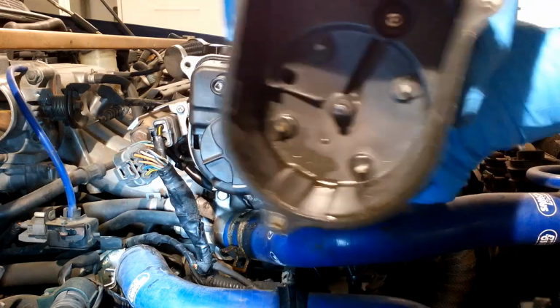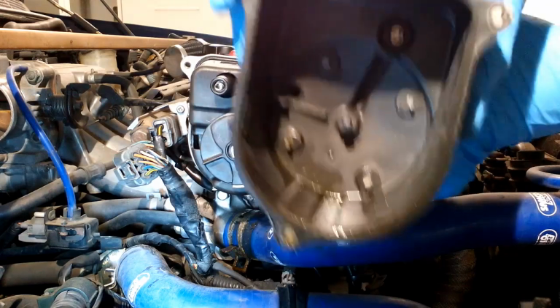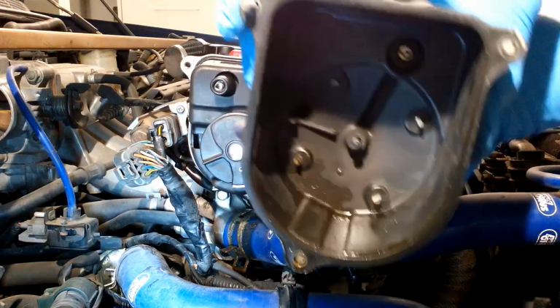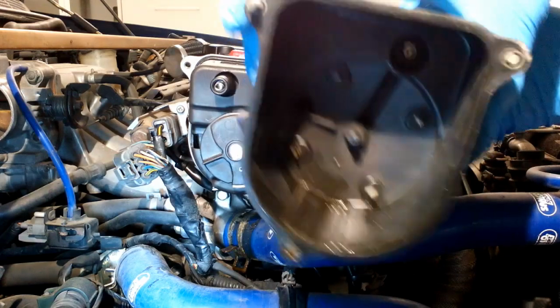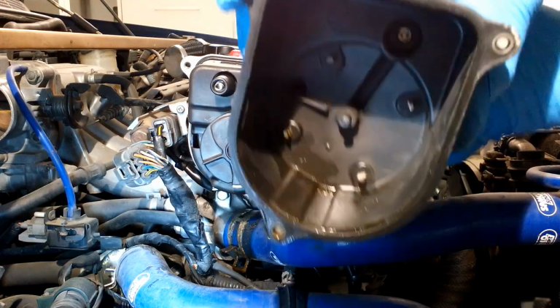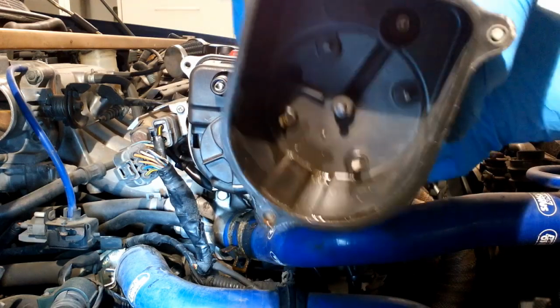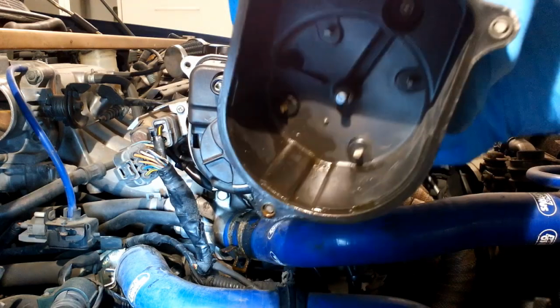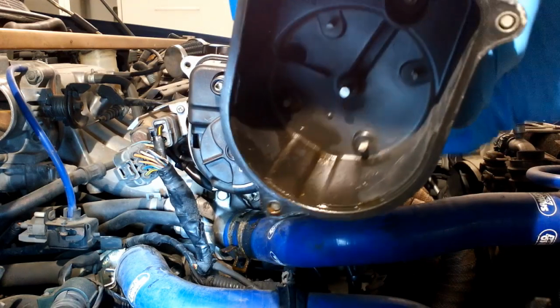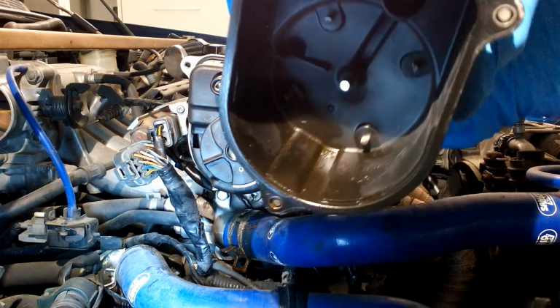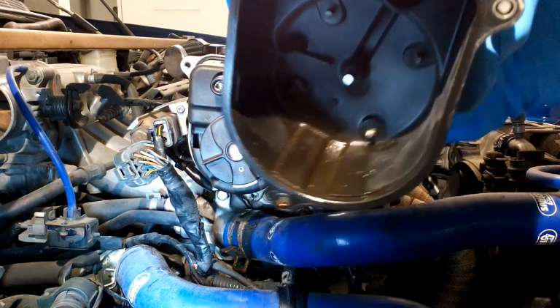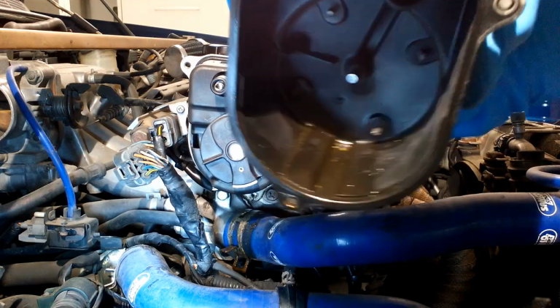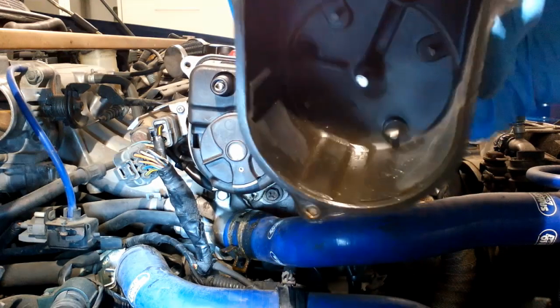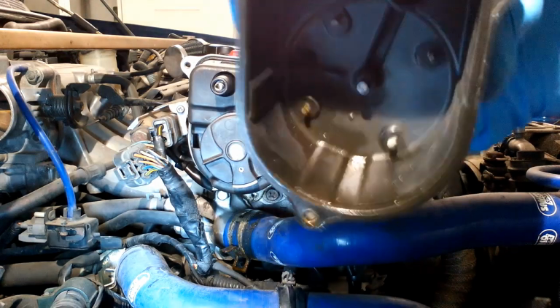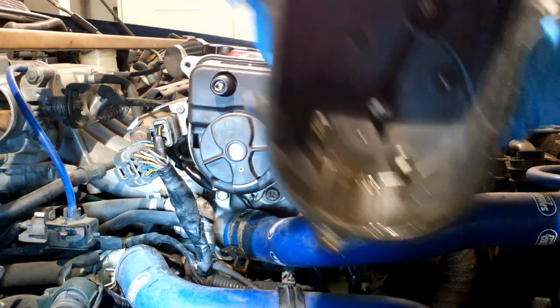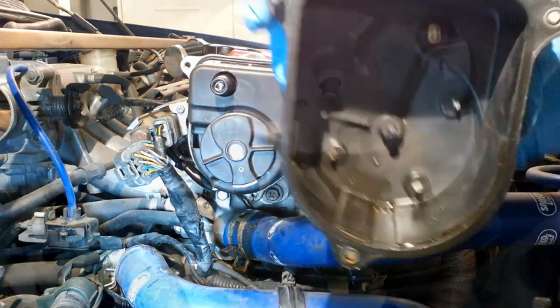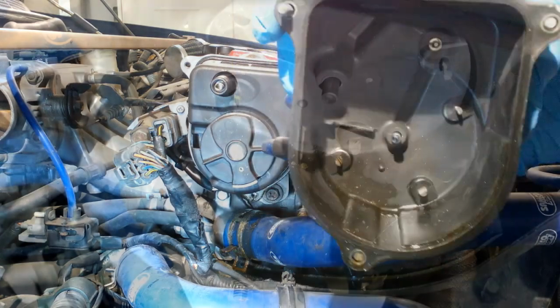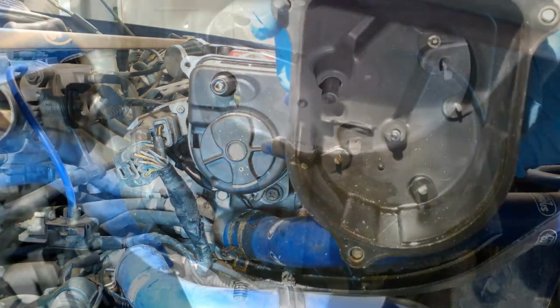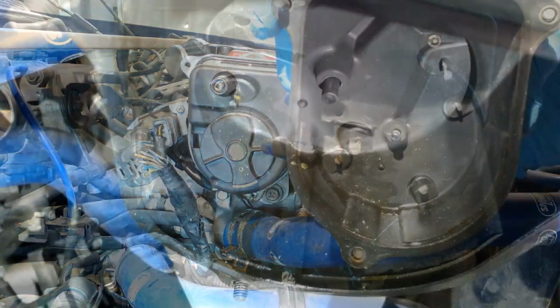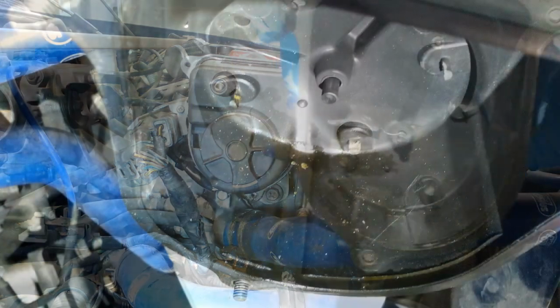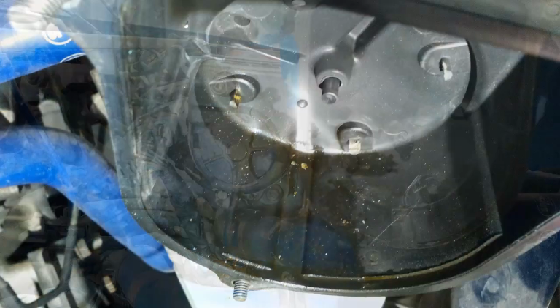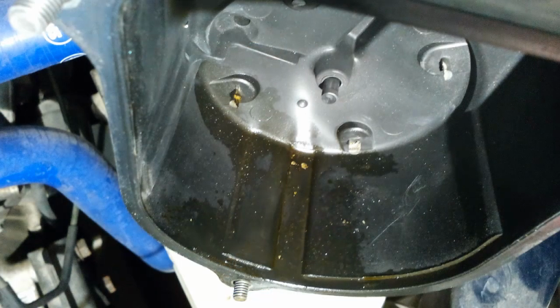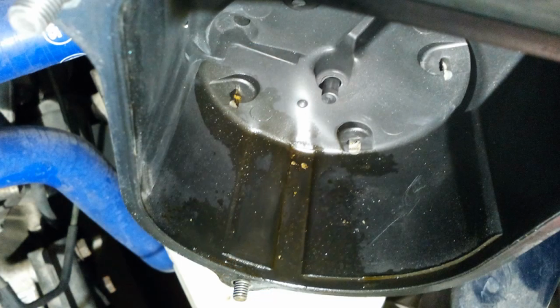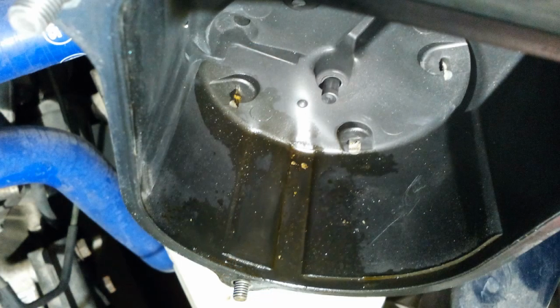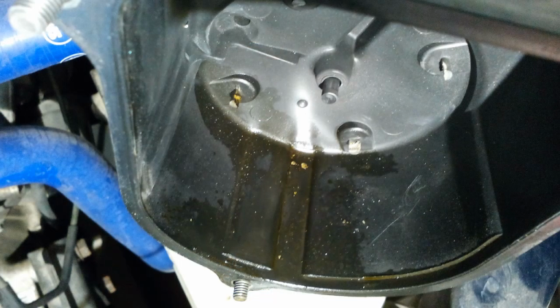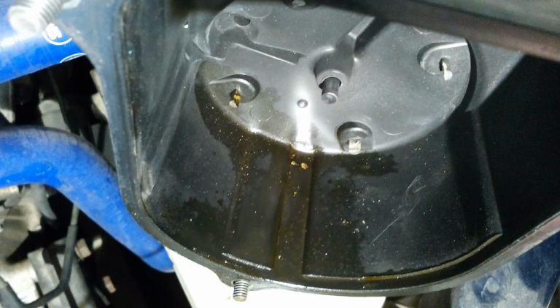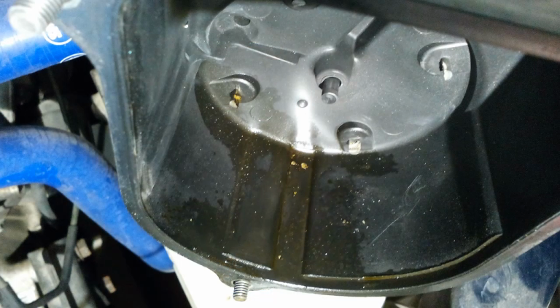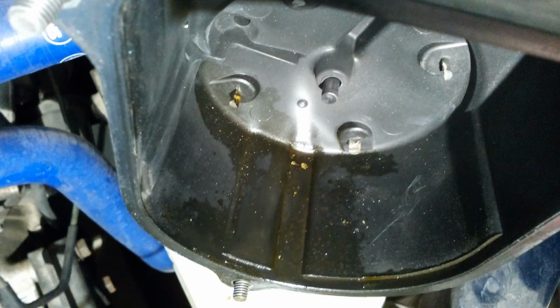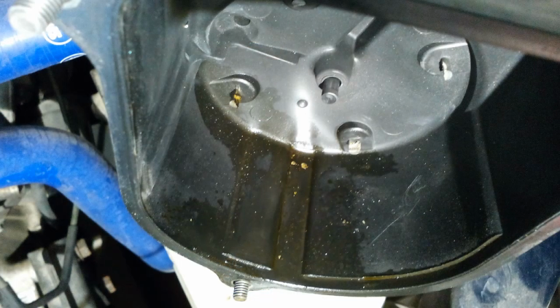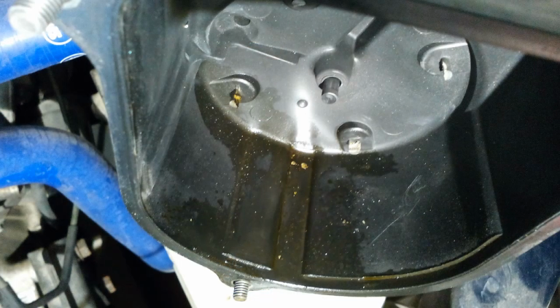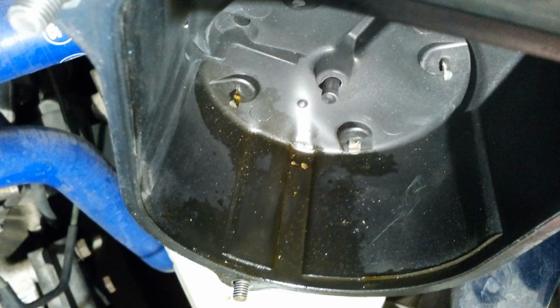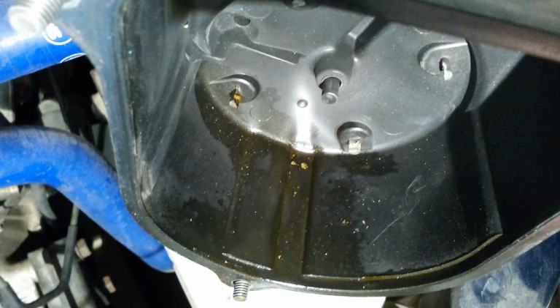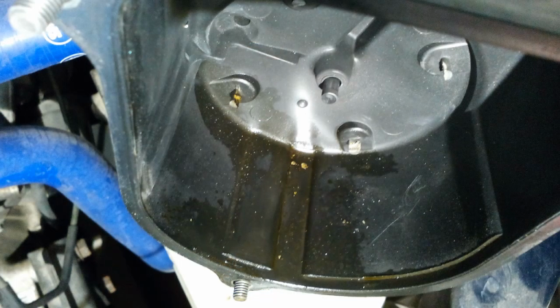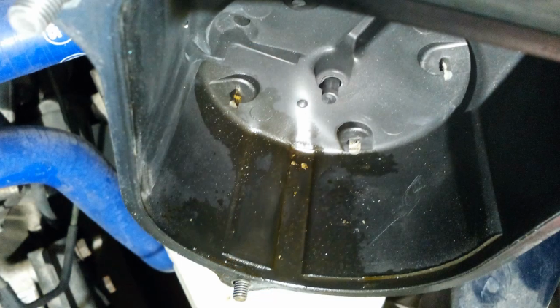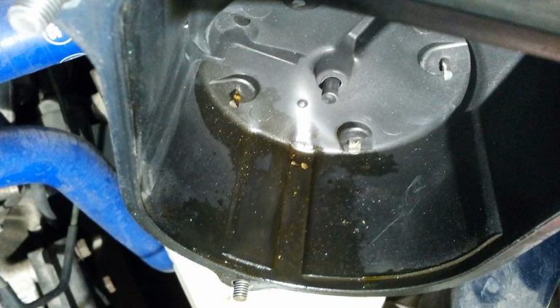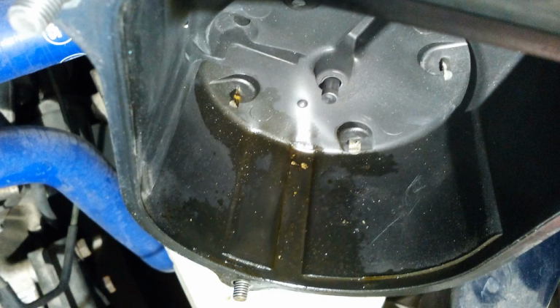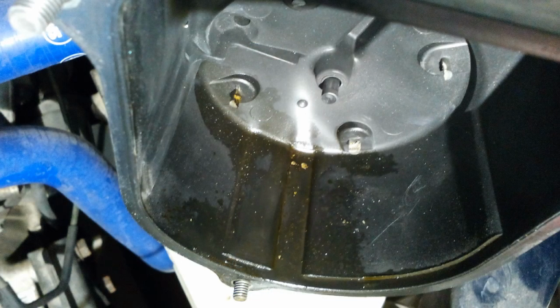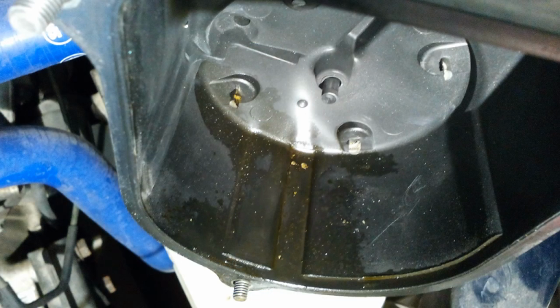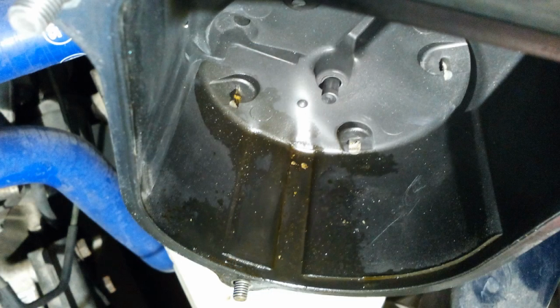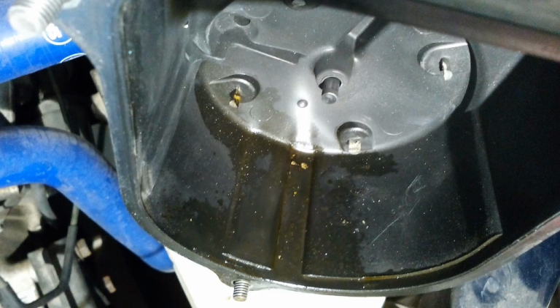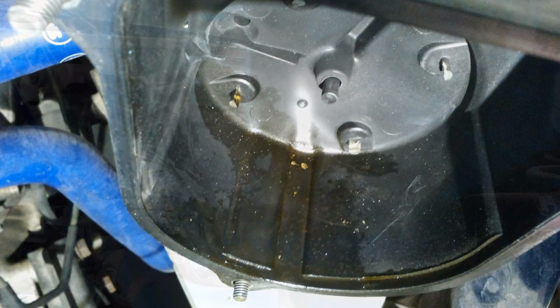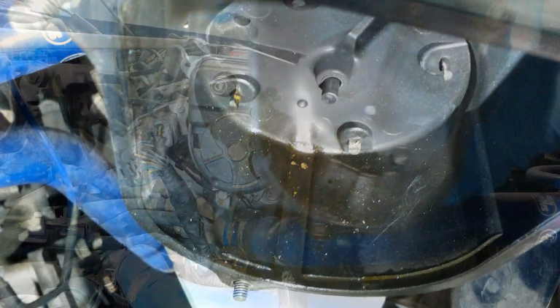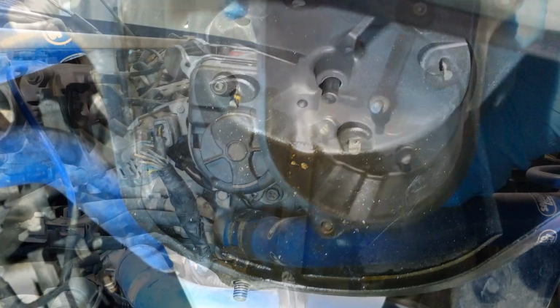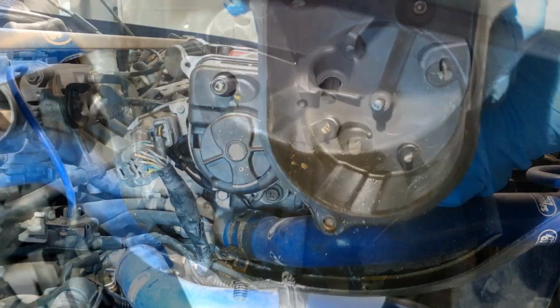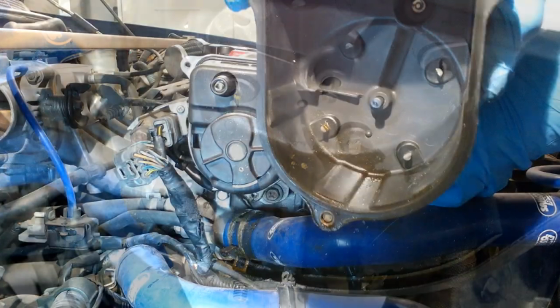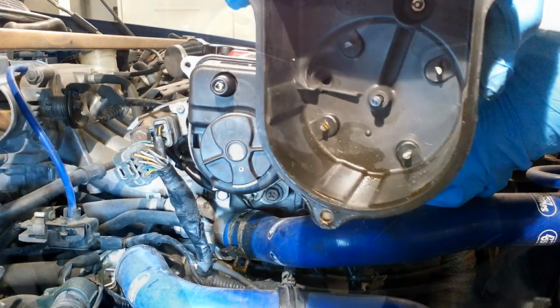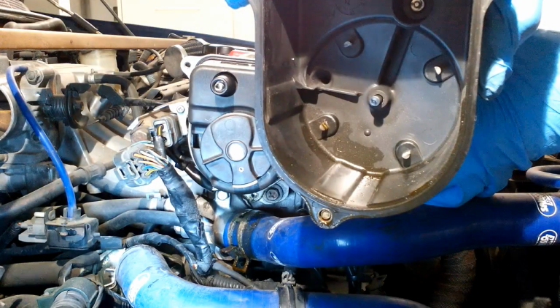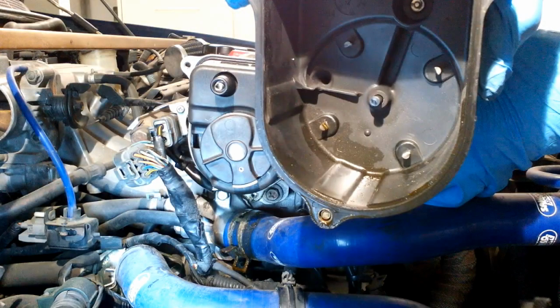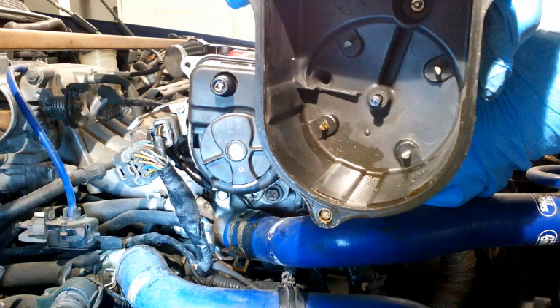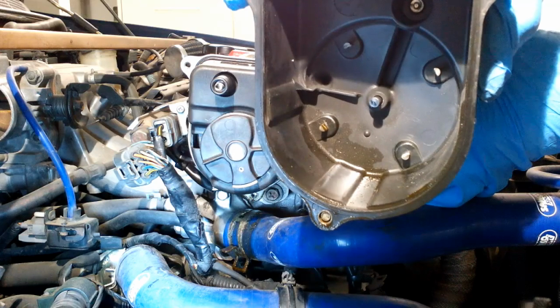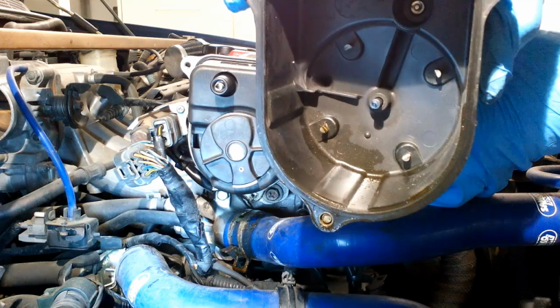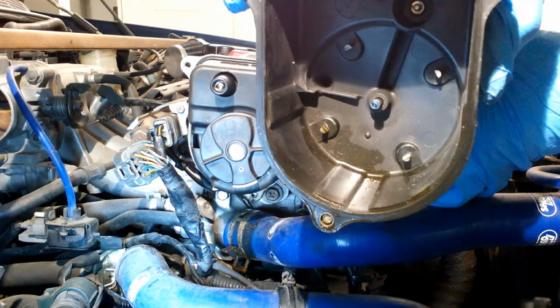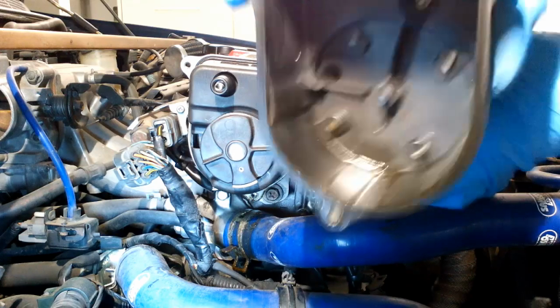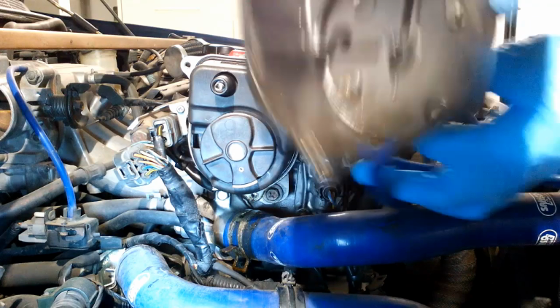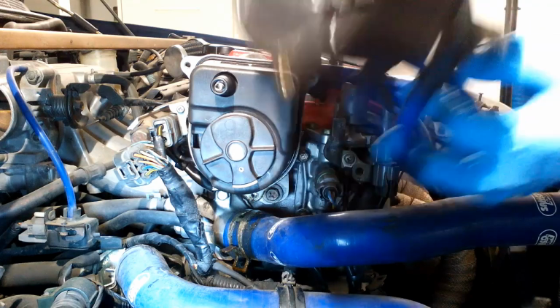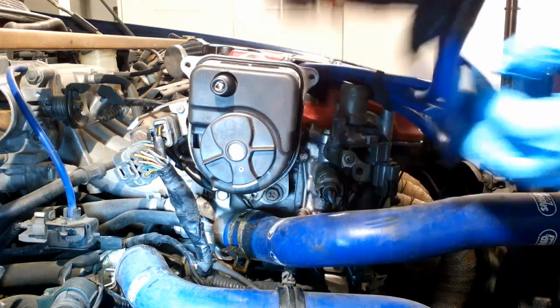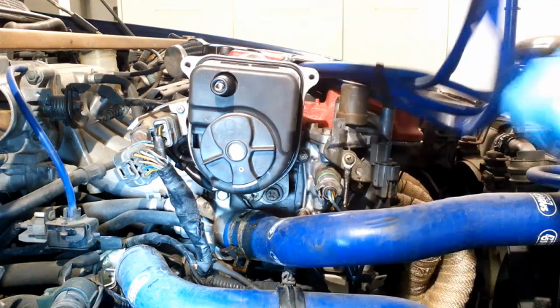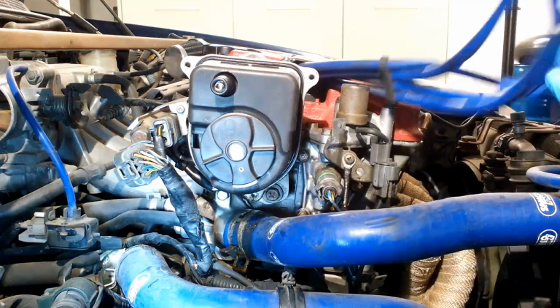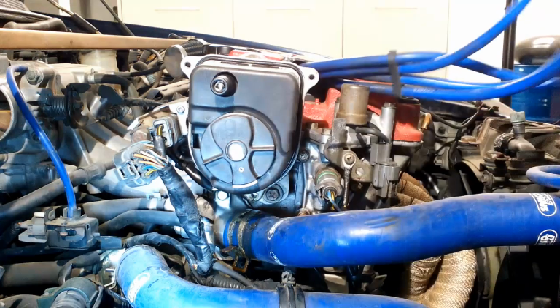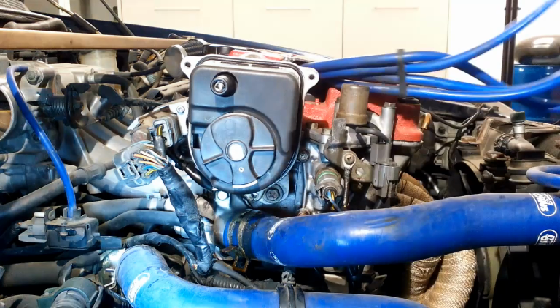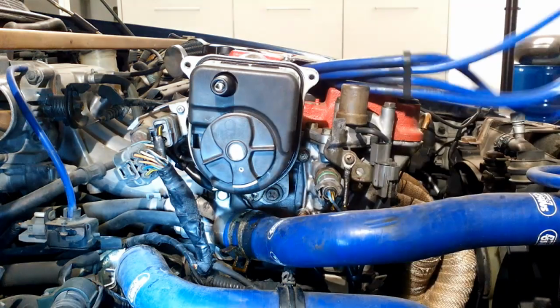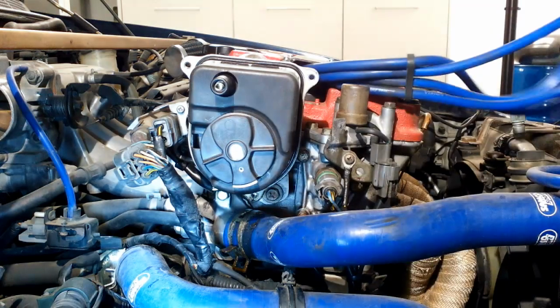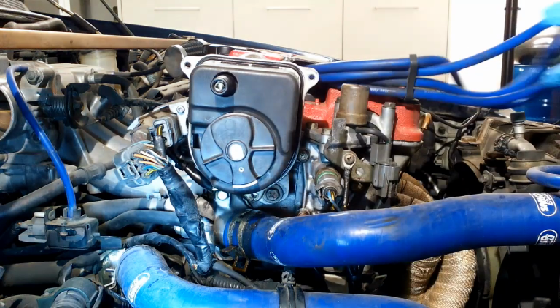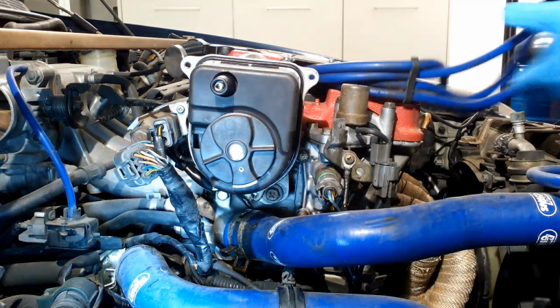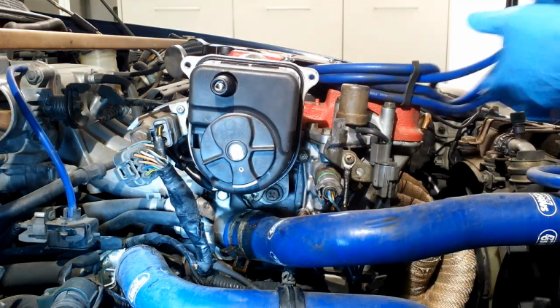Oil inside the distributor cap is a sign that the oil seal is in bad condition and is letting oil come inside from the cylinder head.